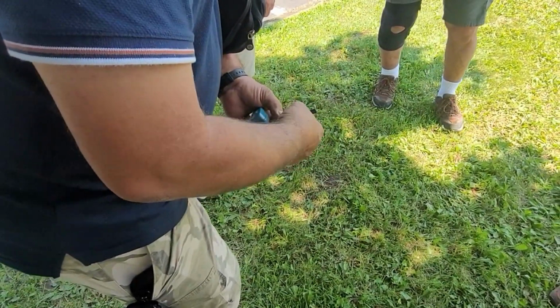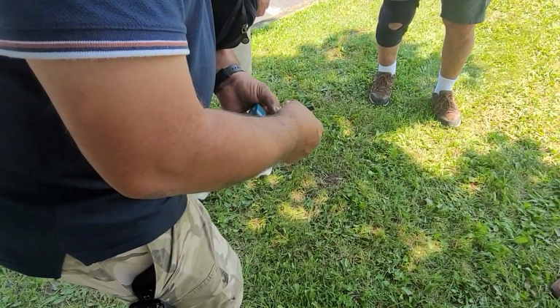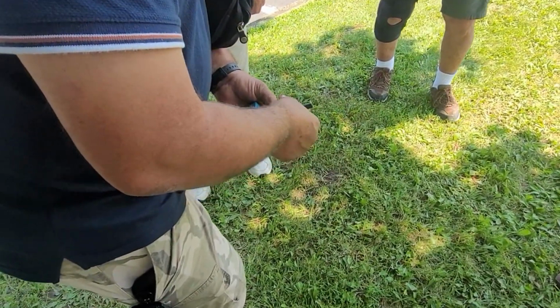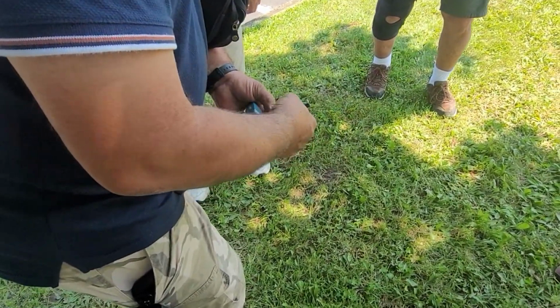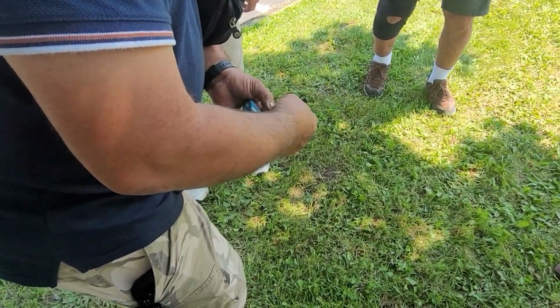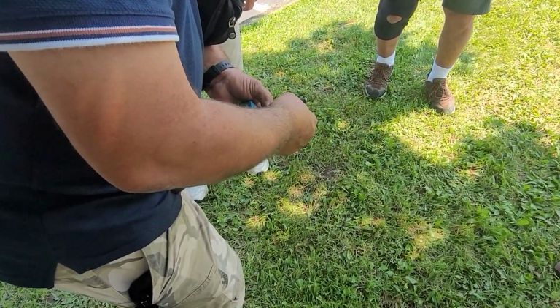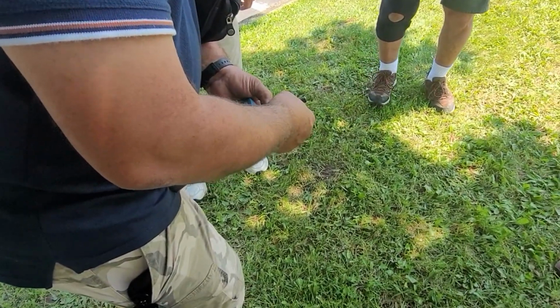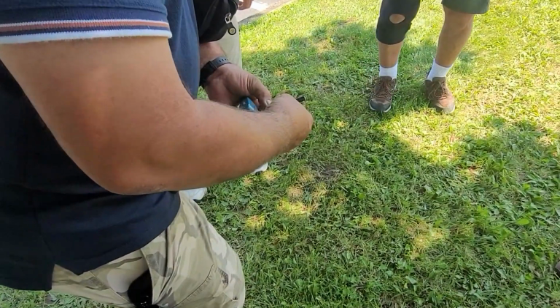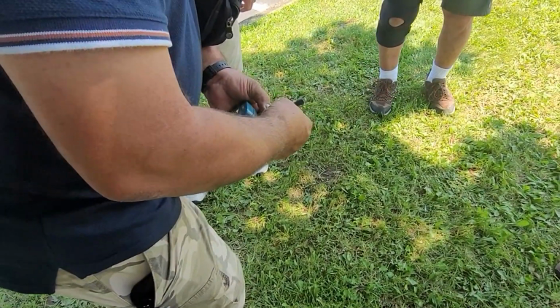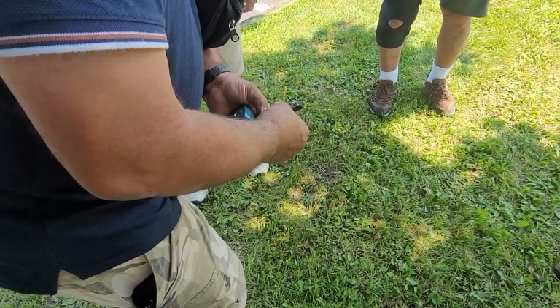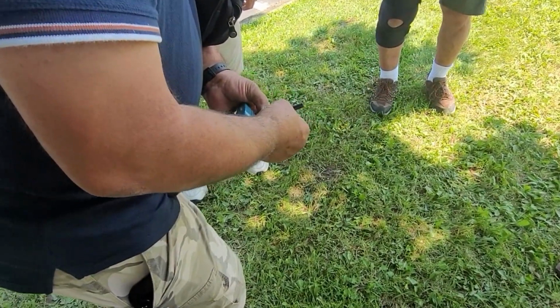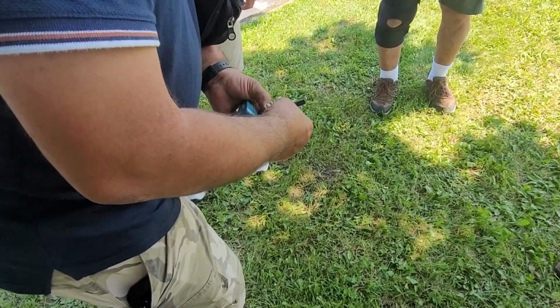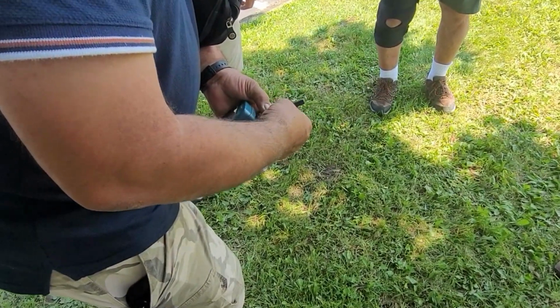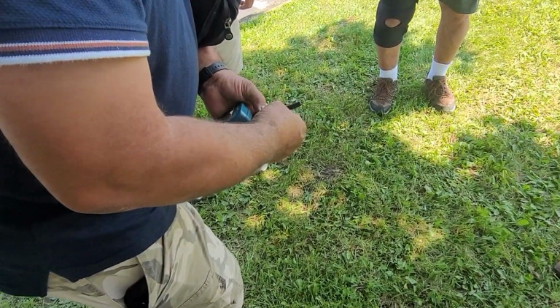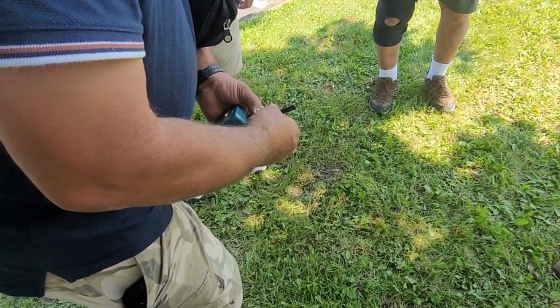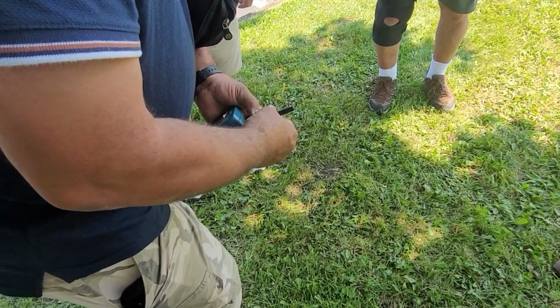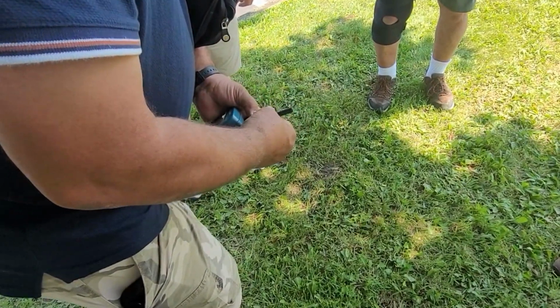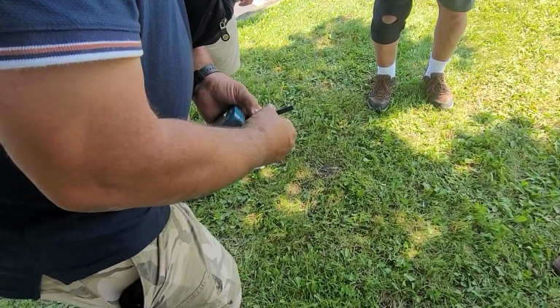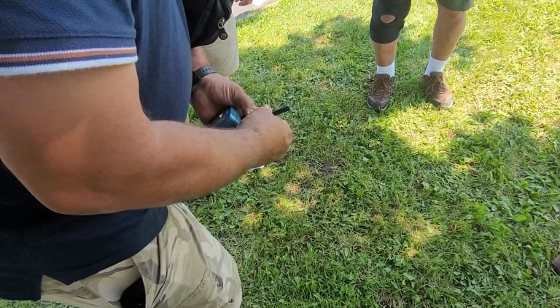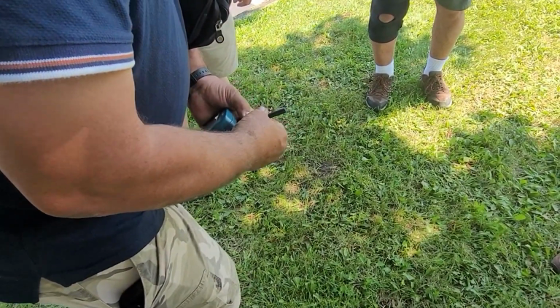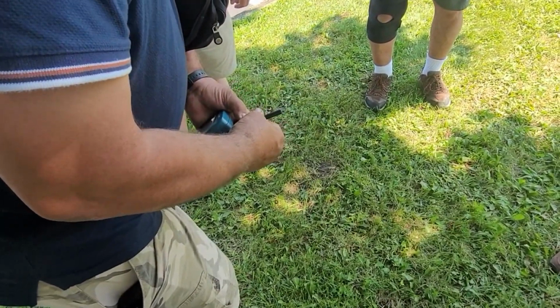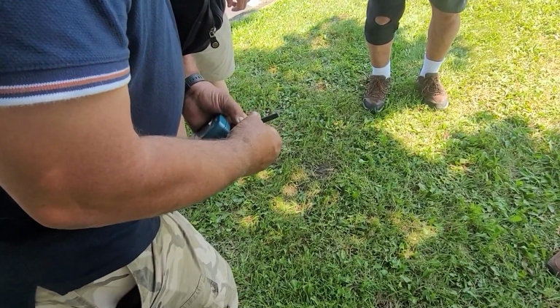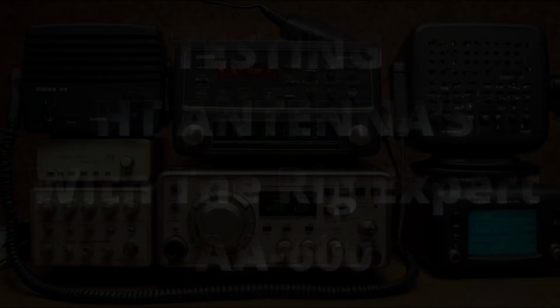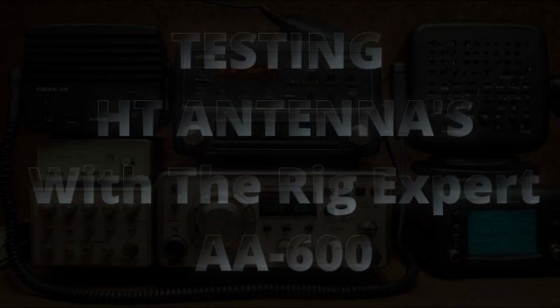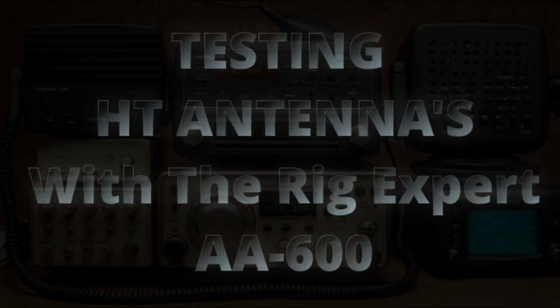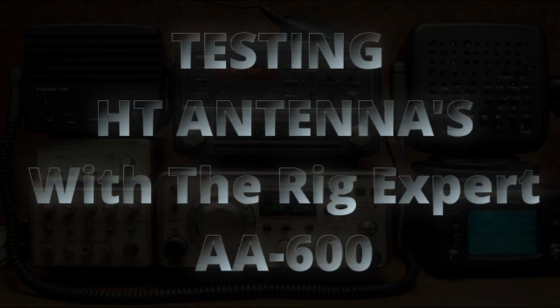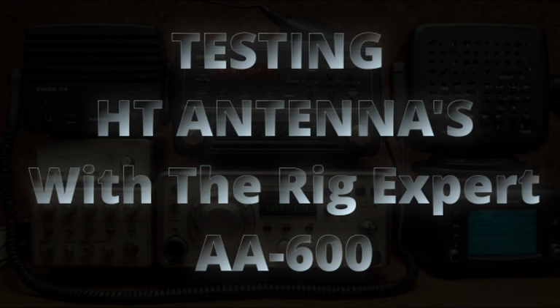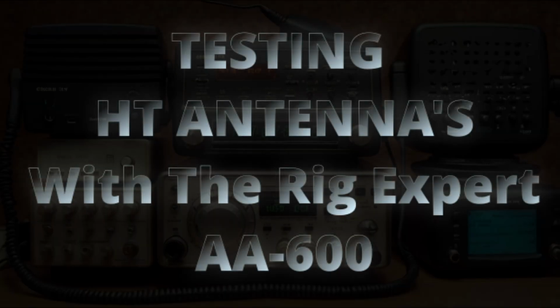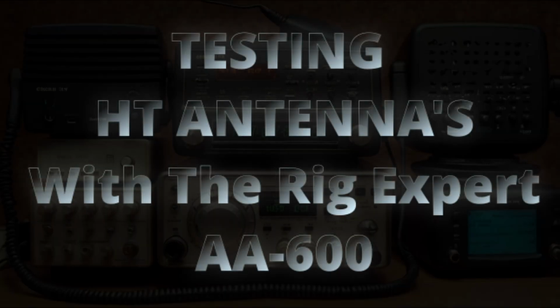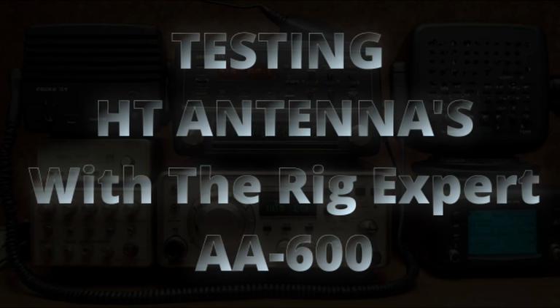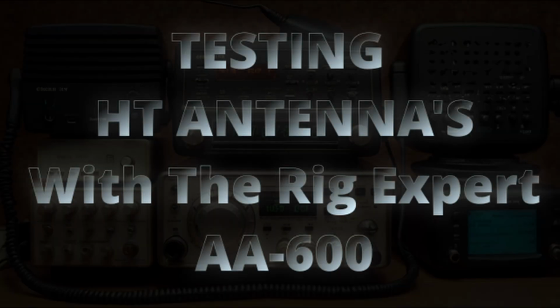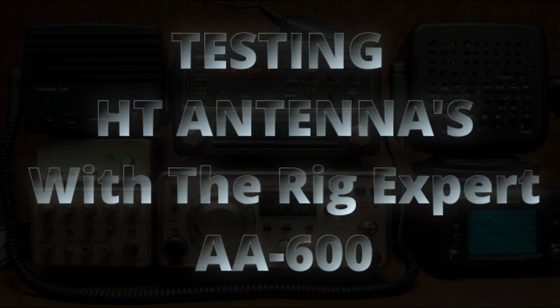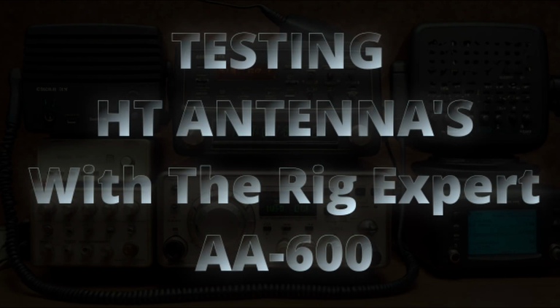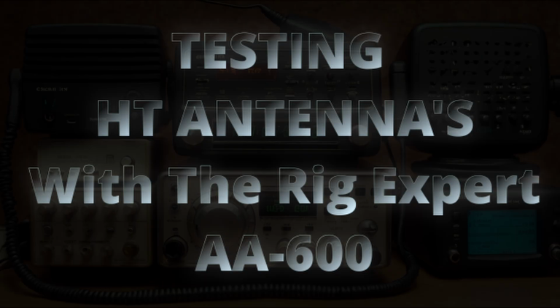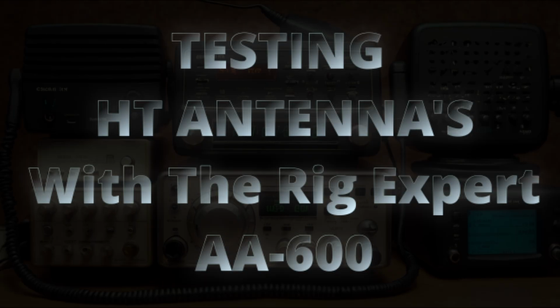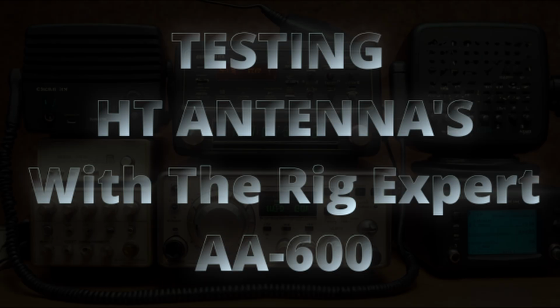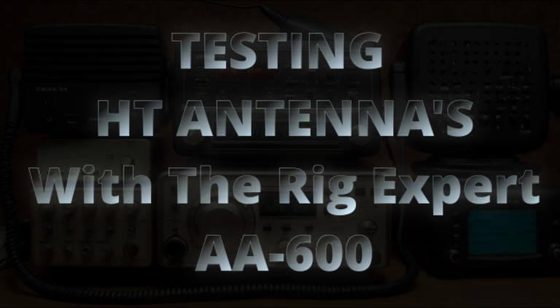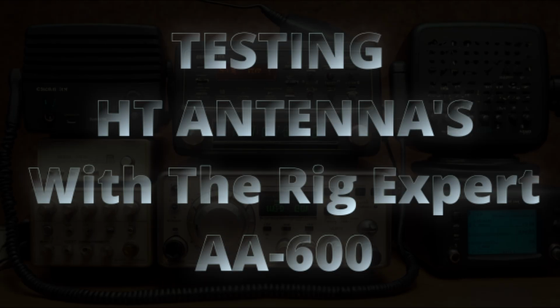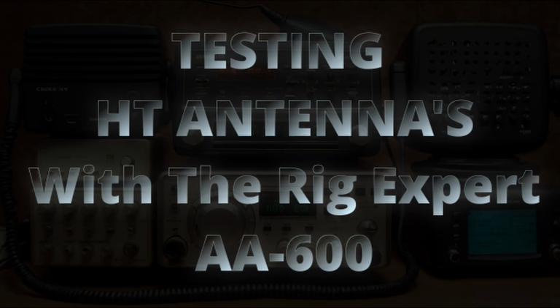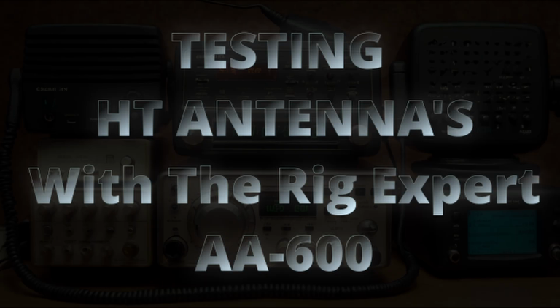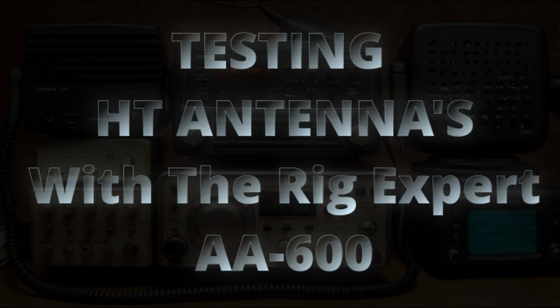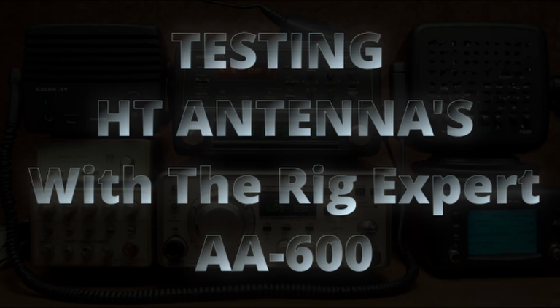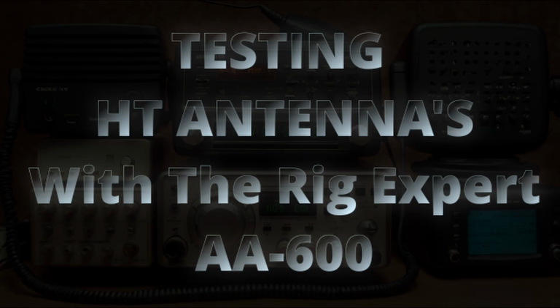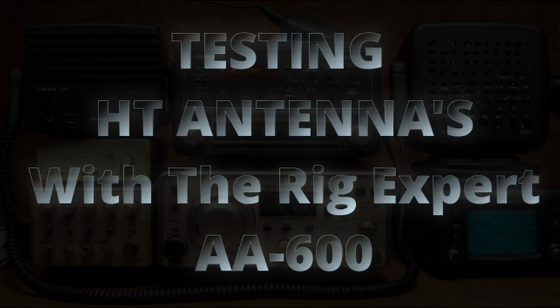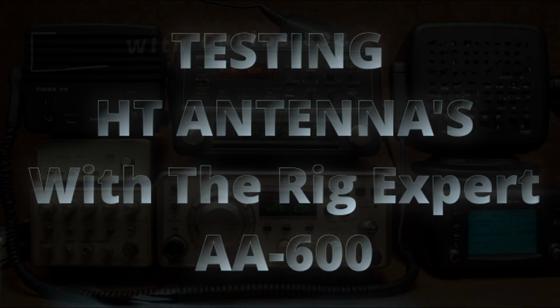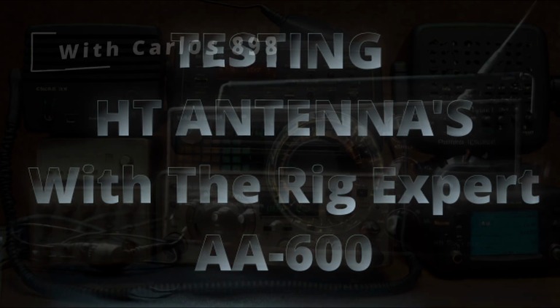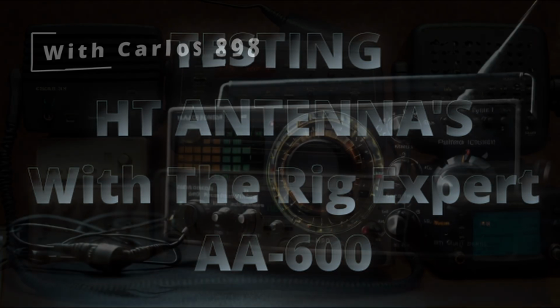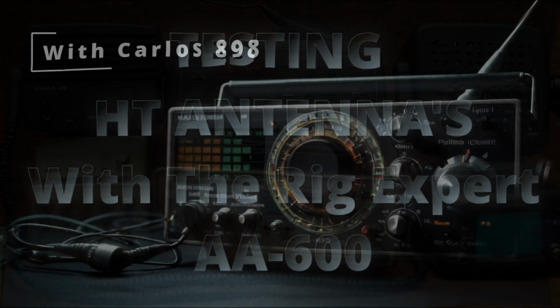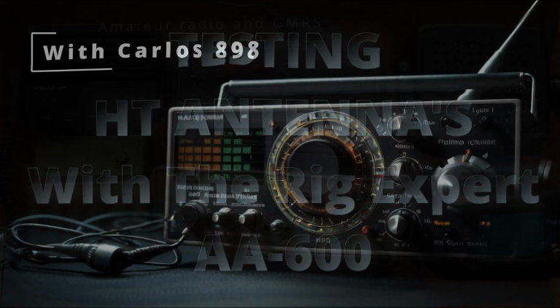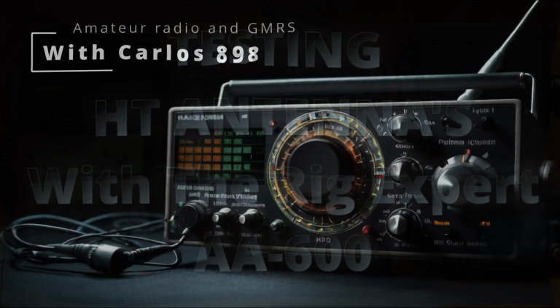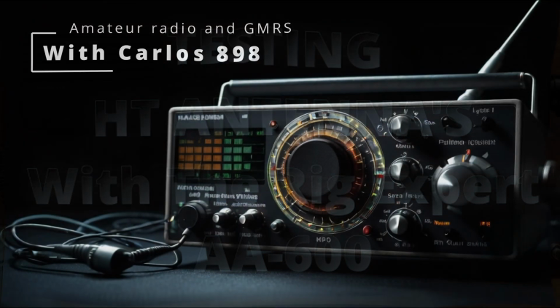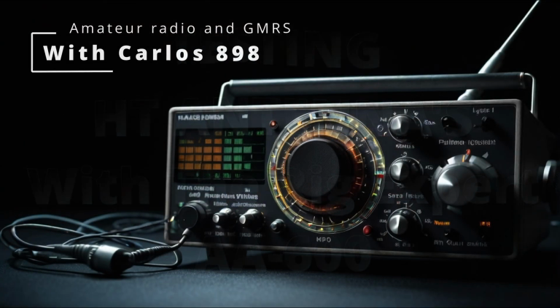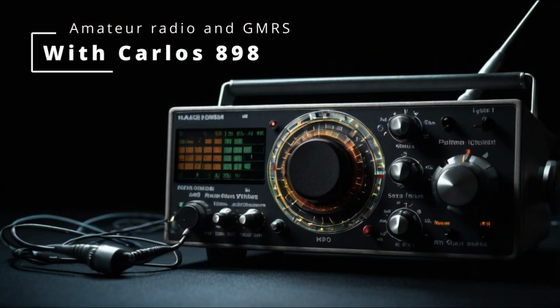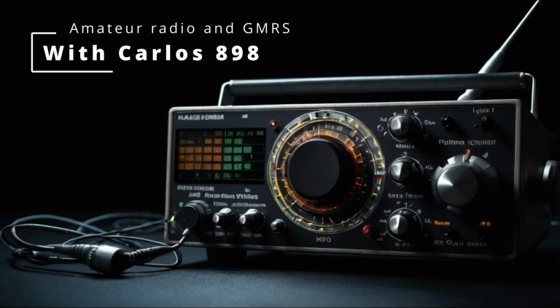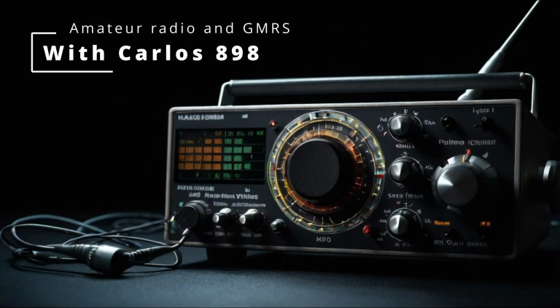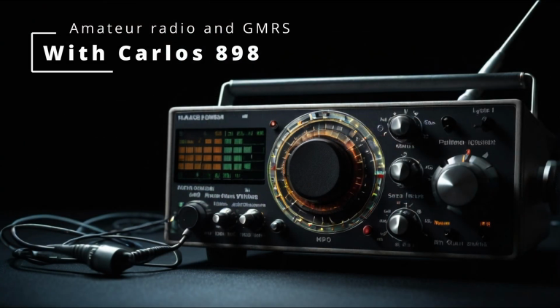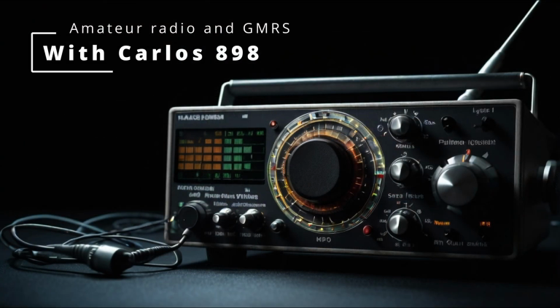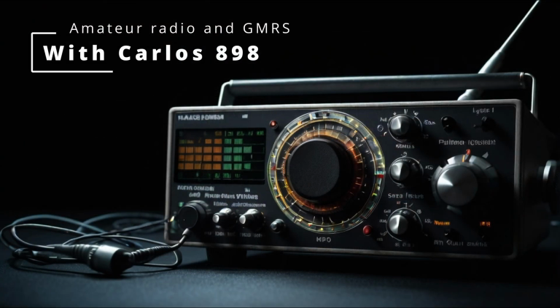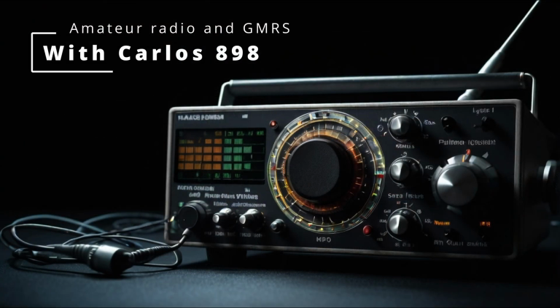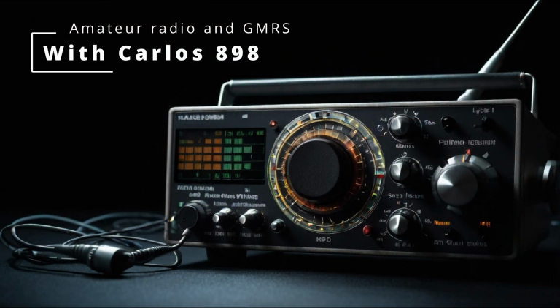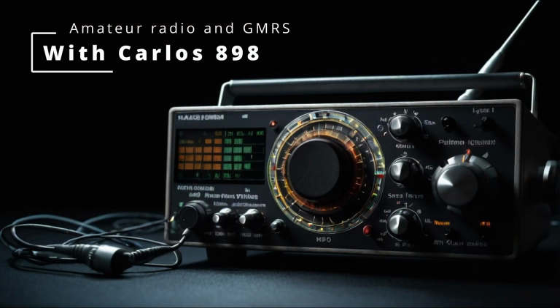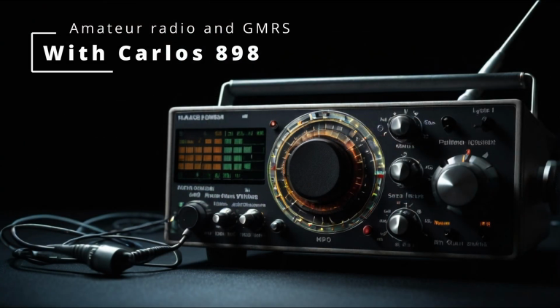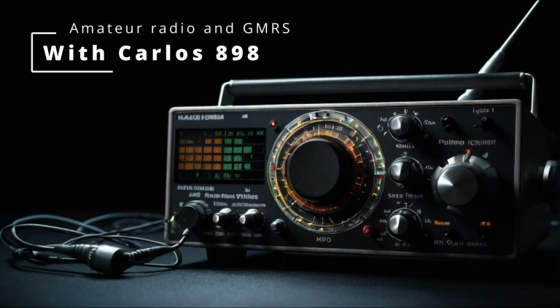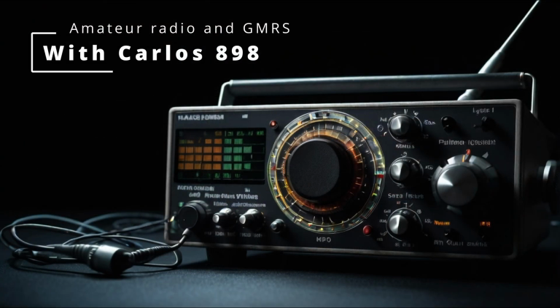You want to burn your radio? This is what you use. And this is Selden Radio, the most trusted name on GMRS.